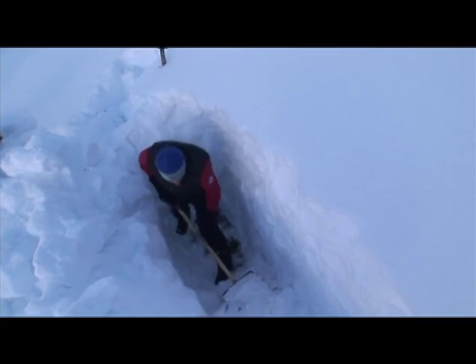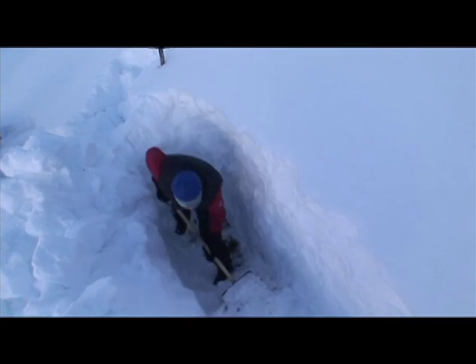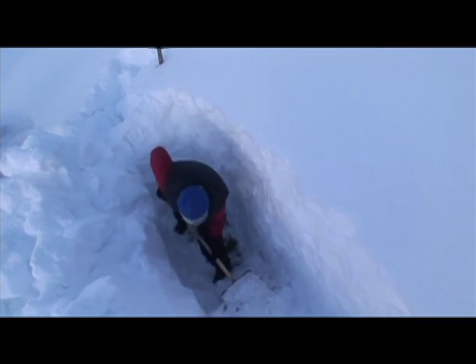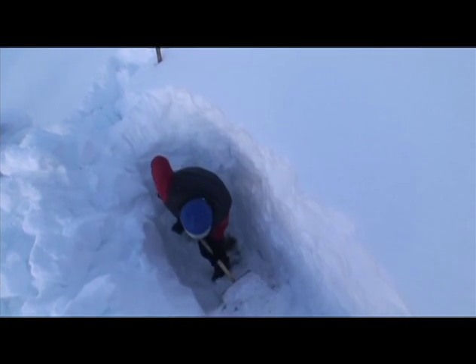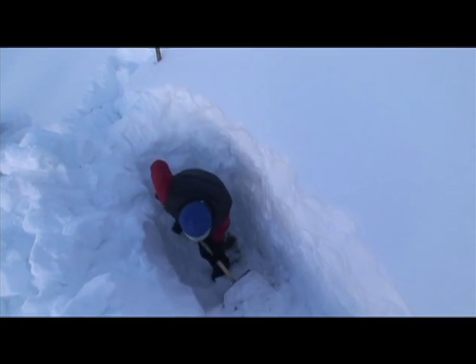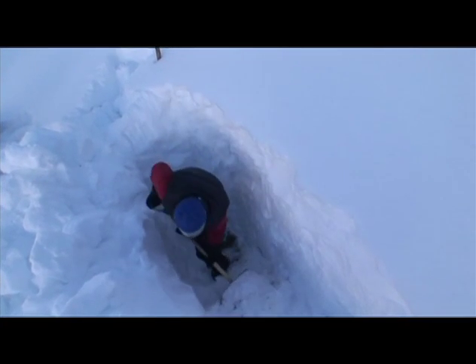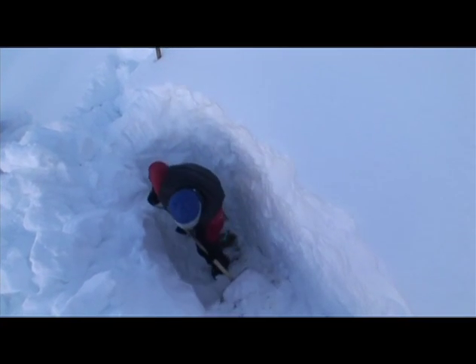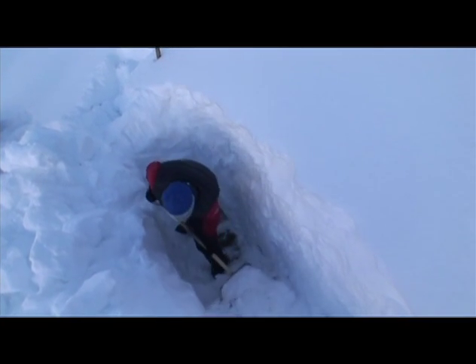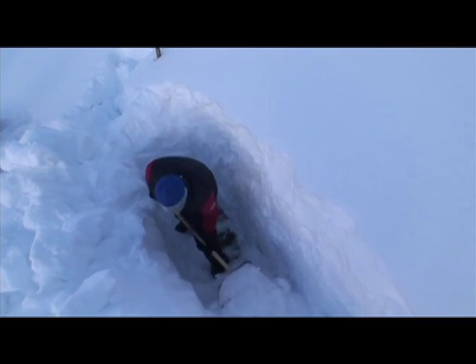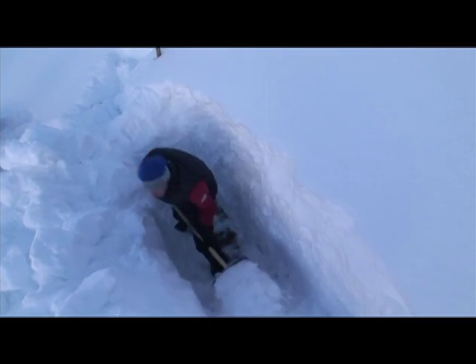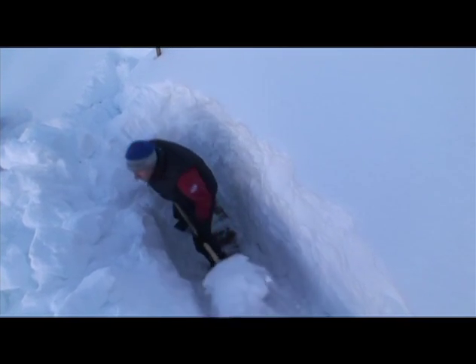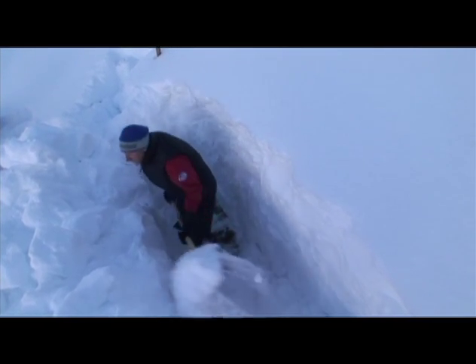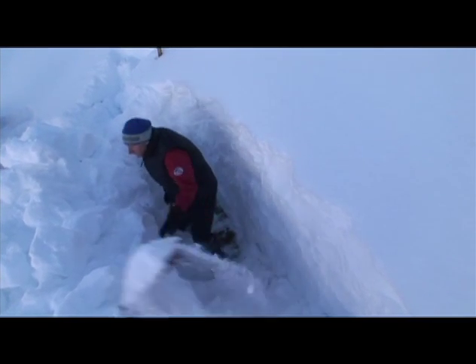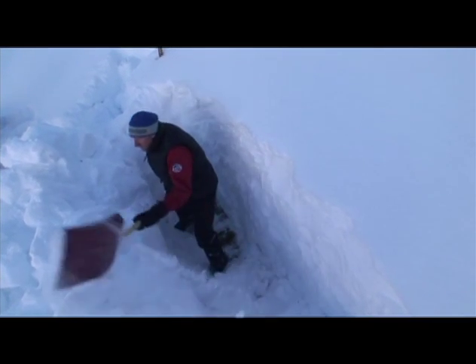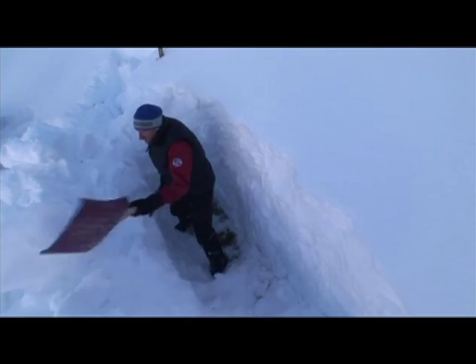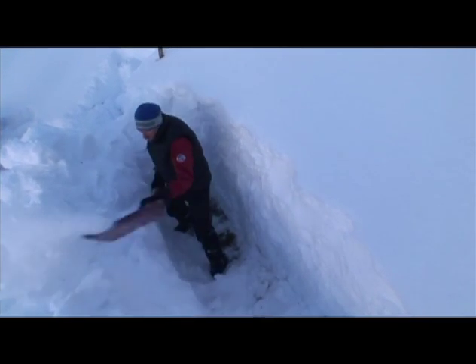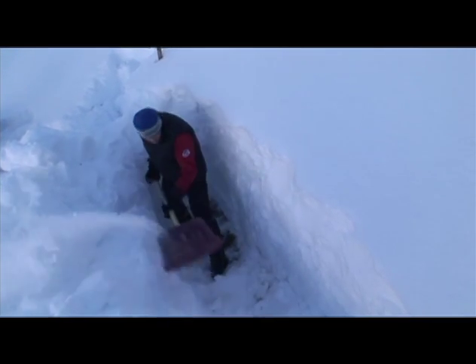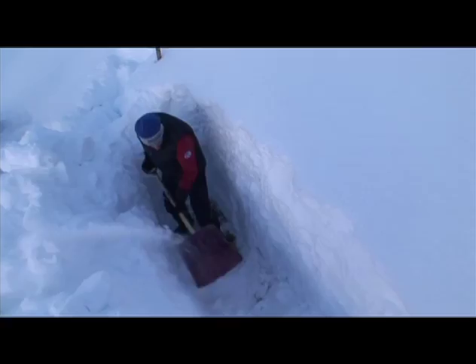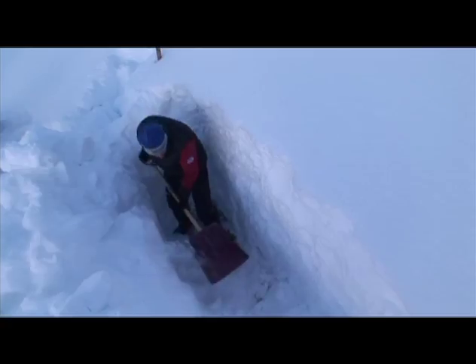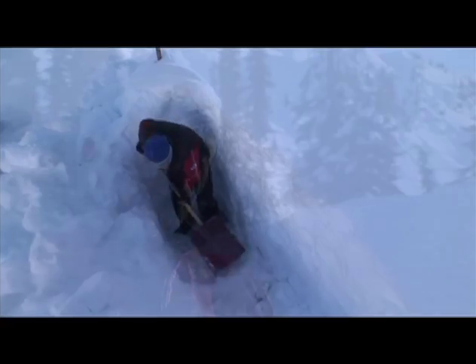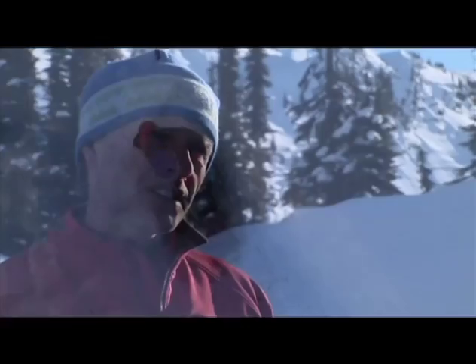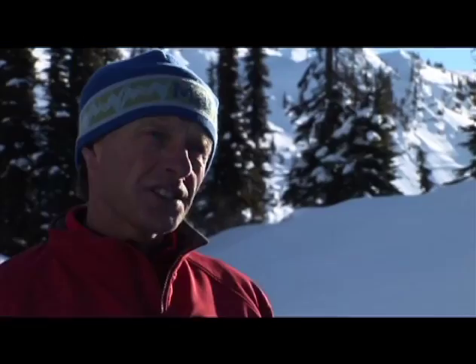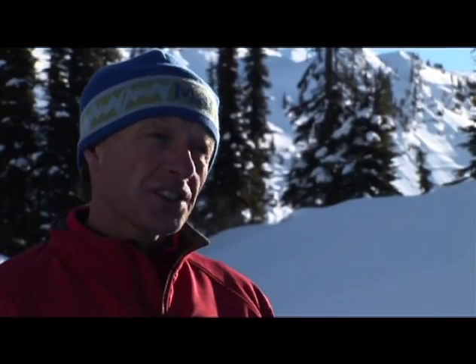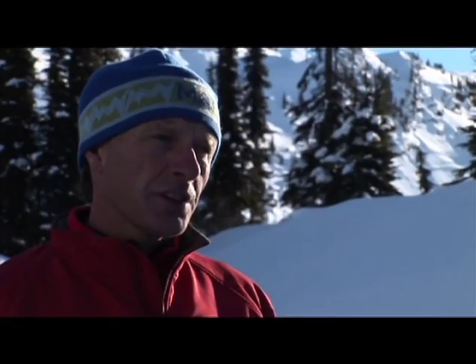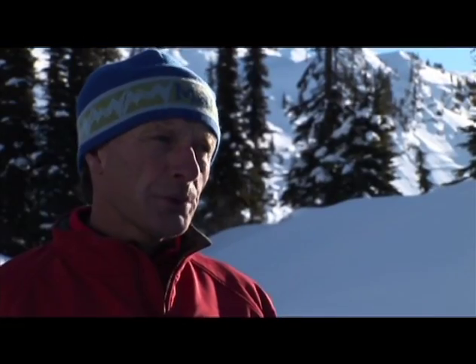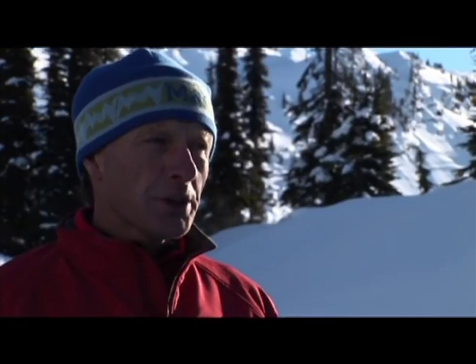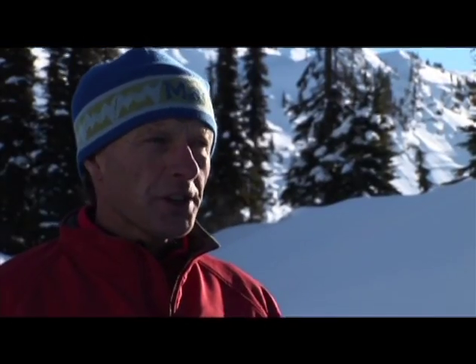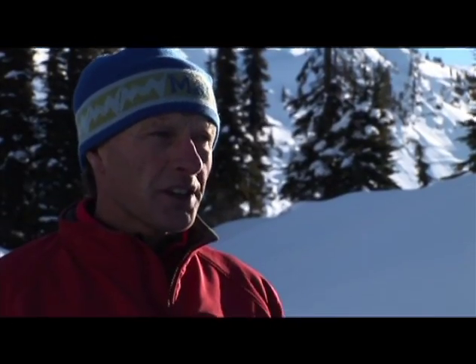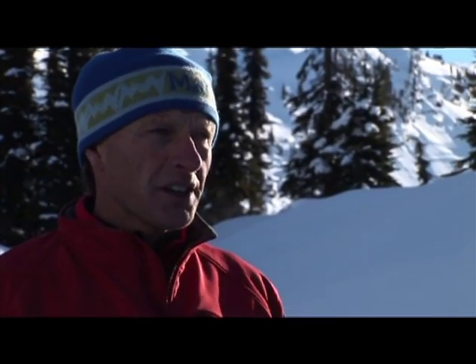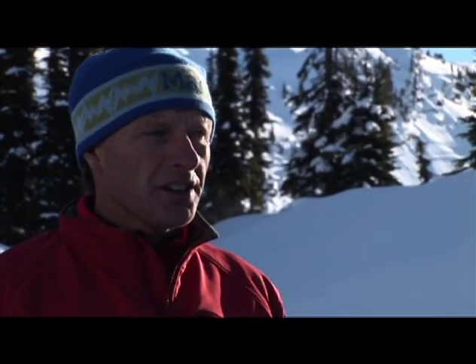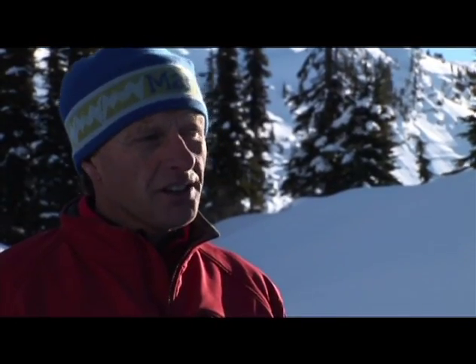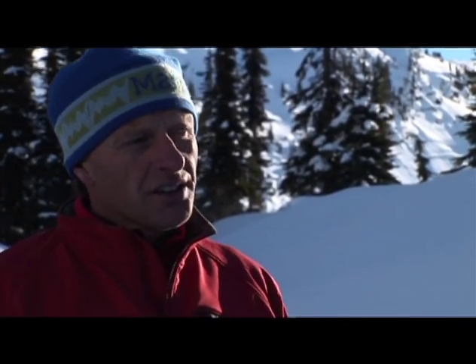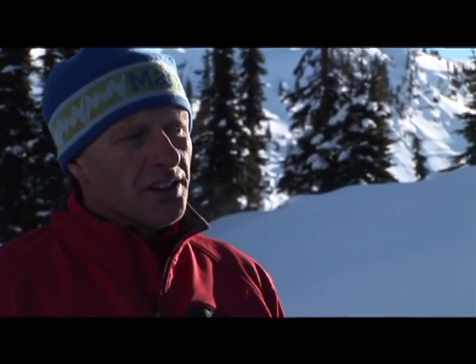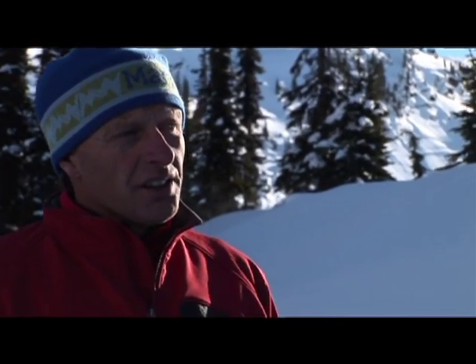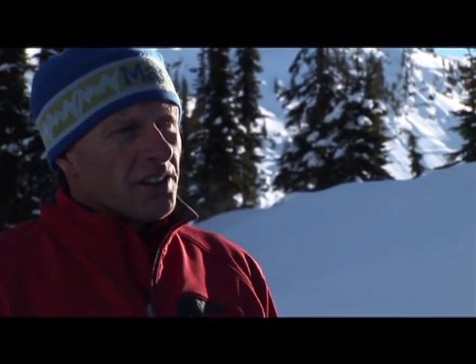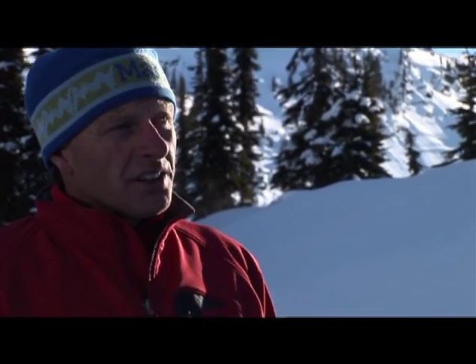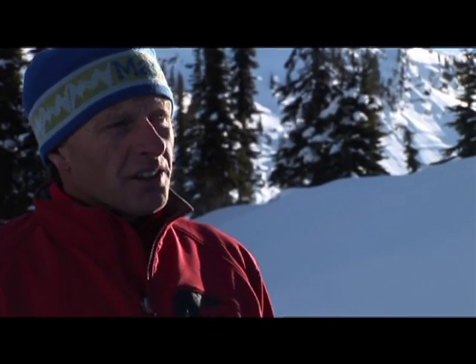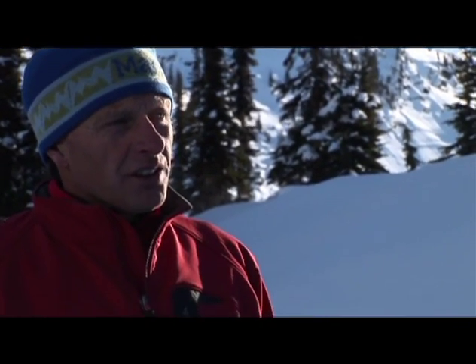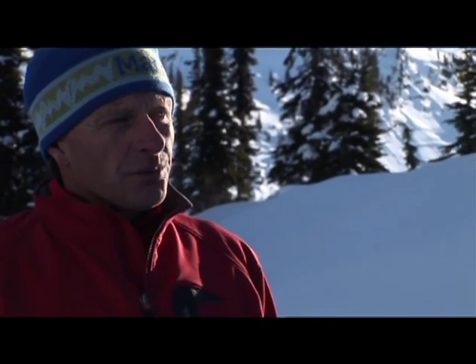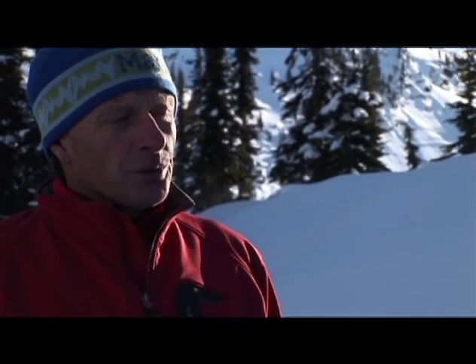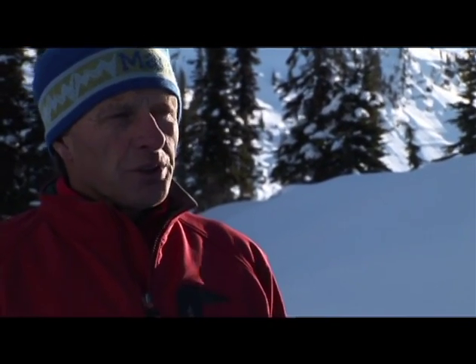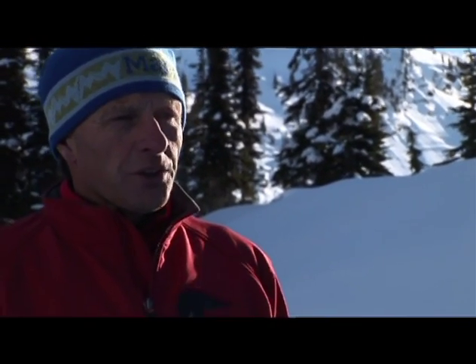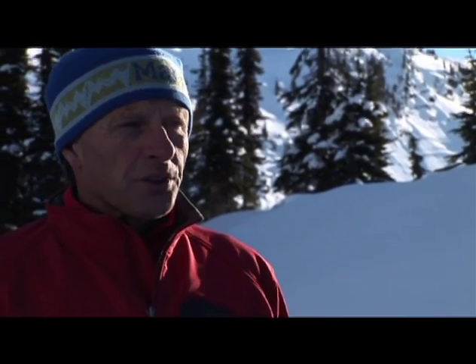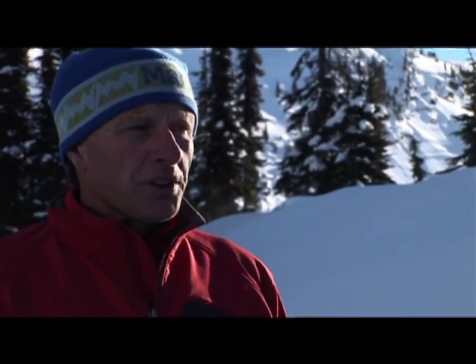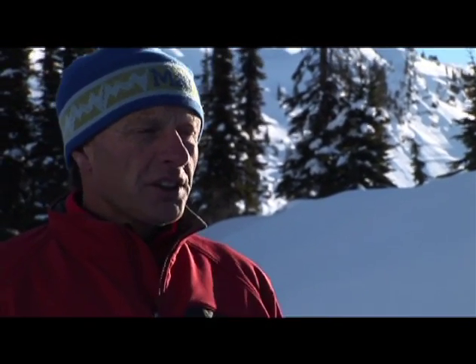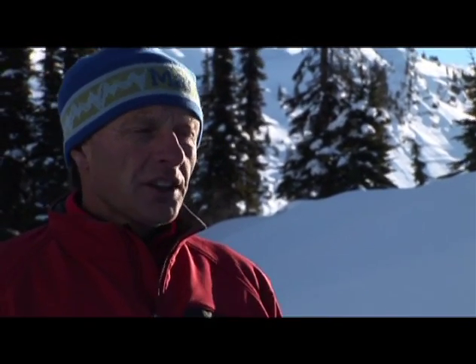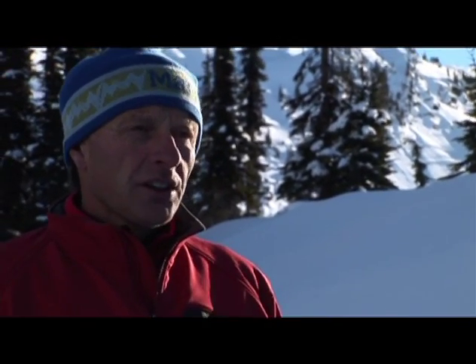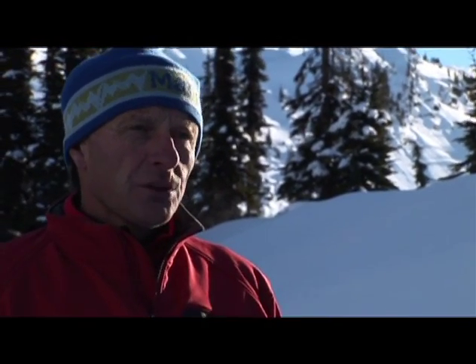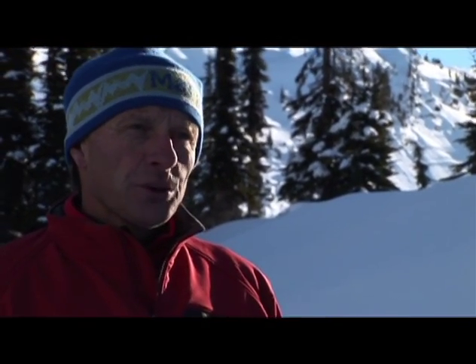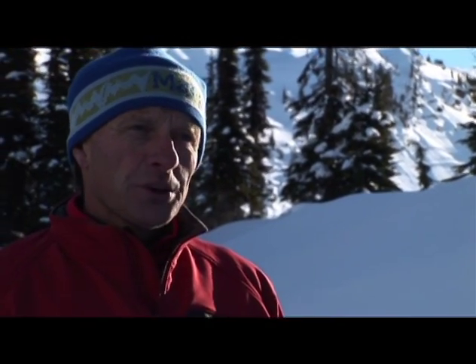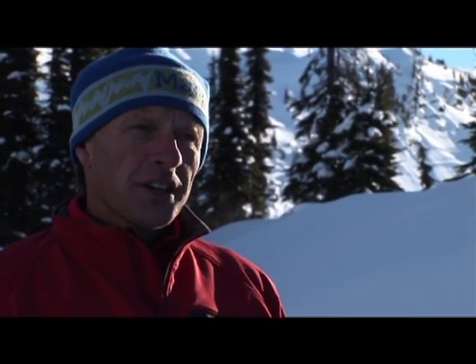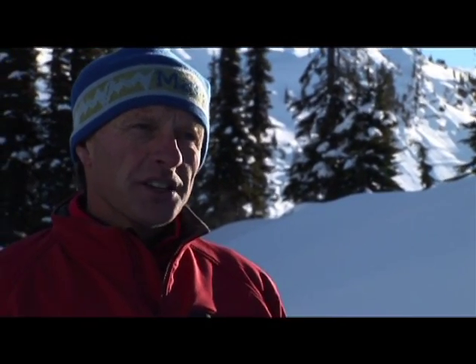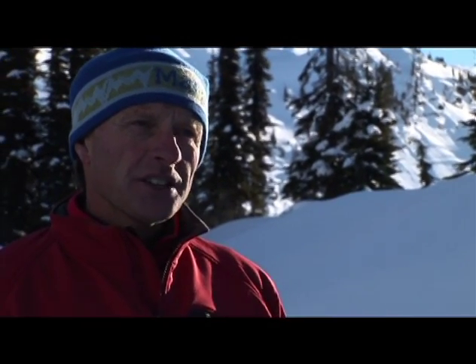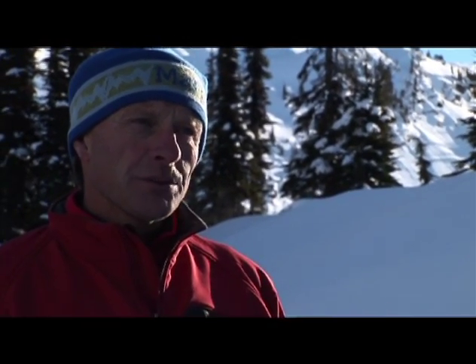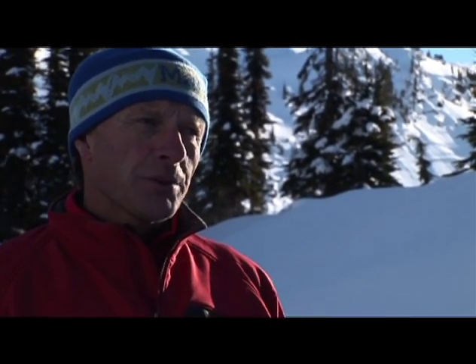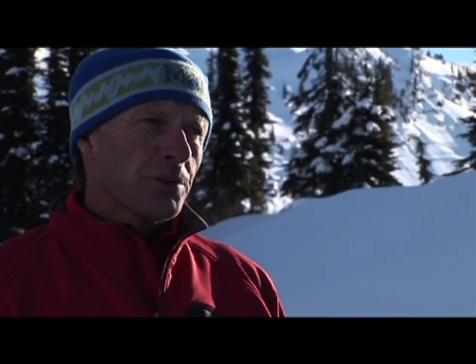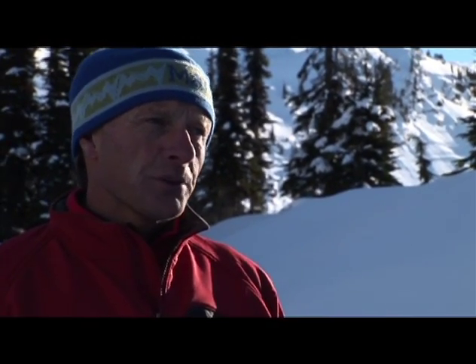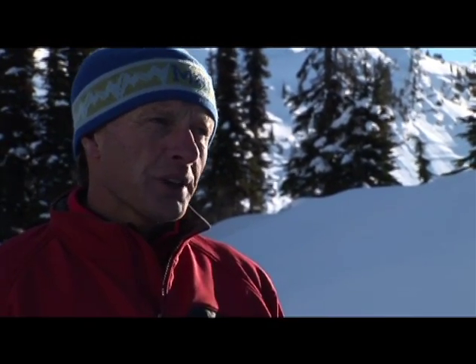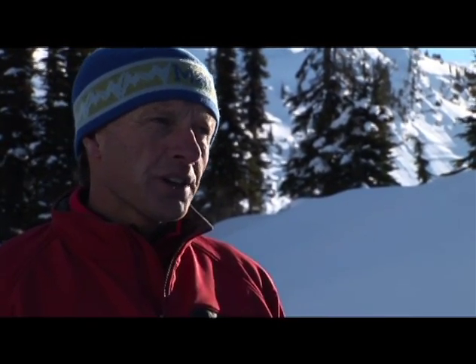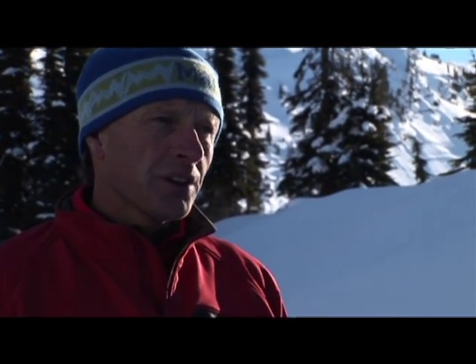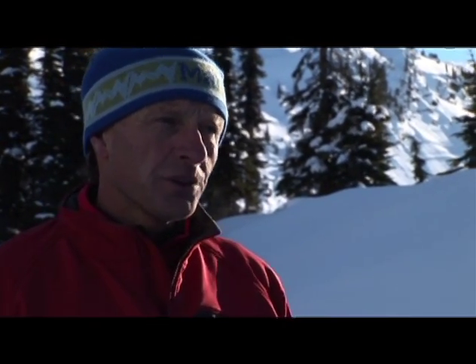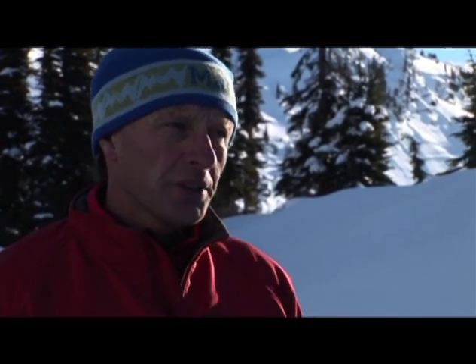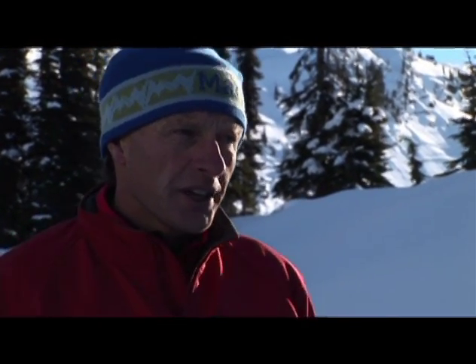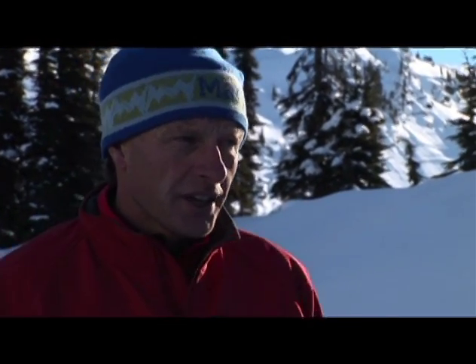How you can ski steeper terrain, more extreme terrain — that would definitely need a lot more testing before we can go there.